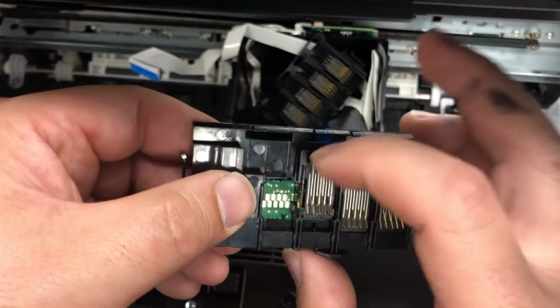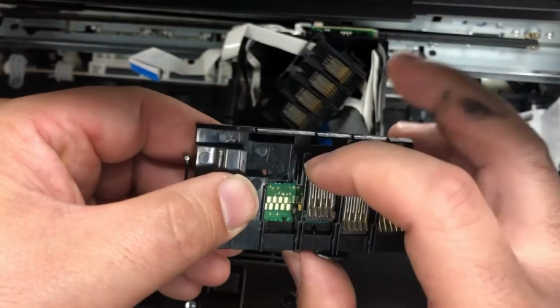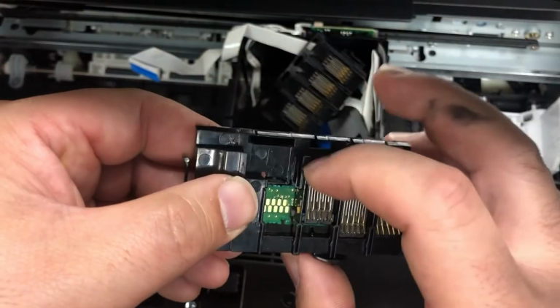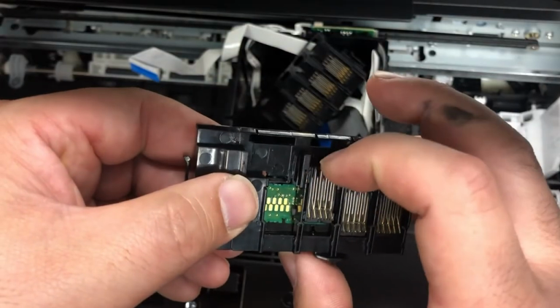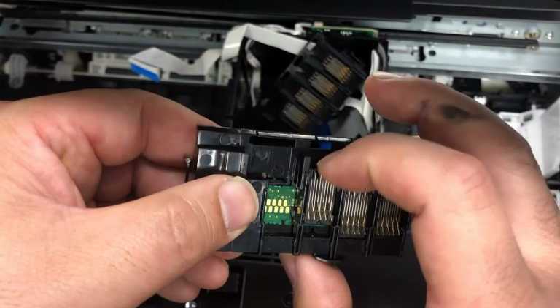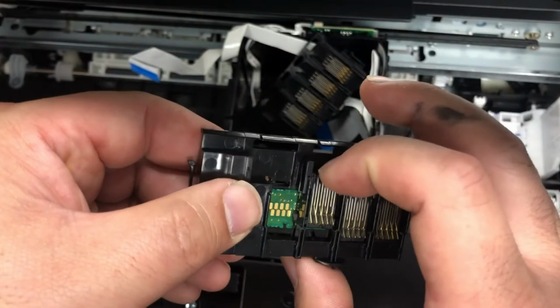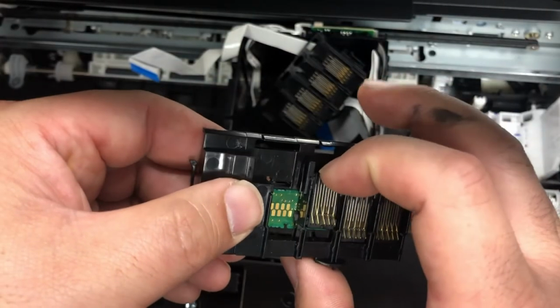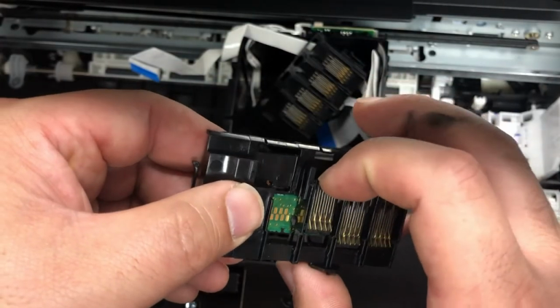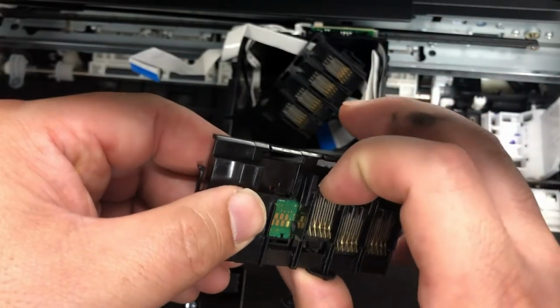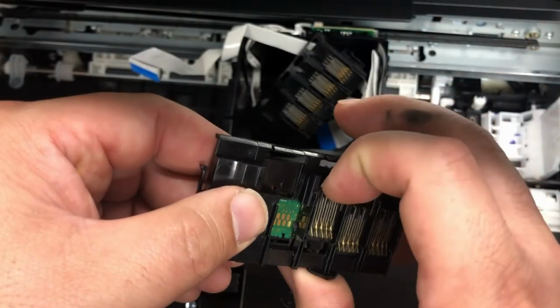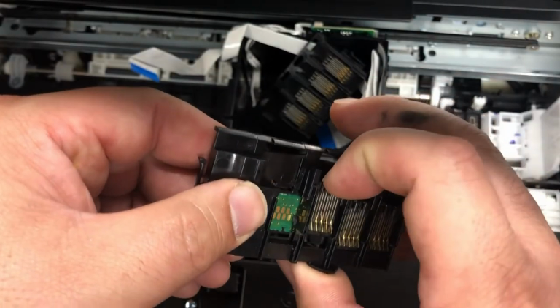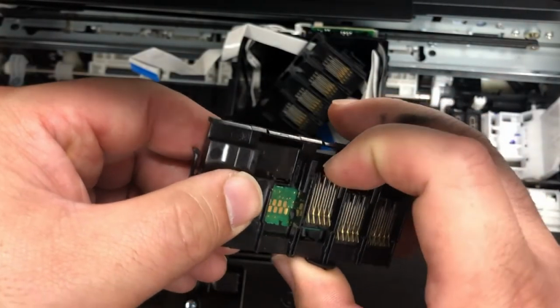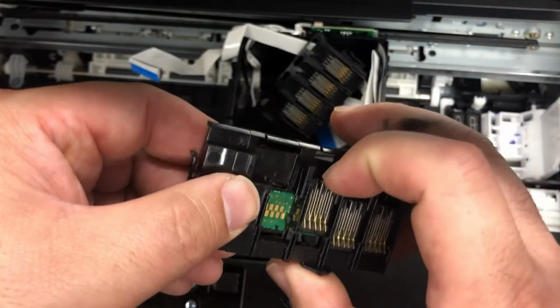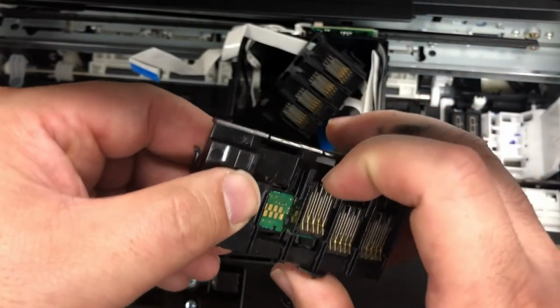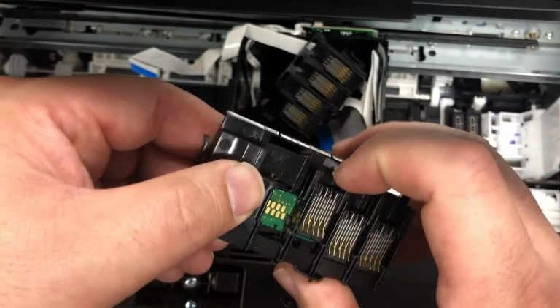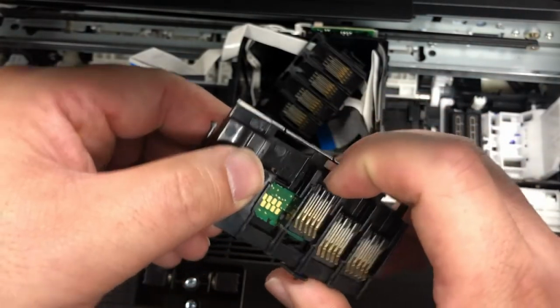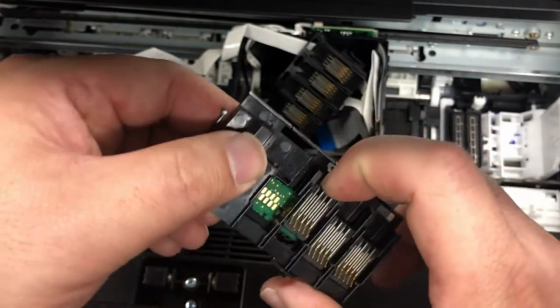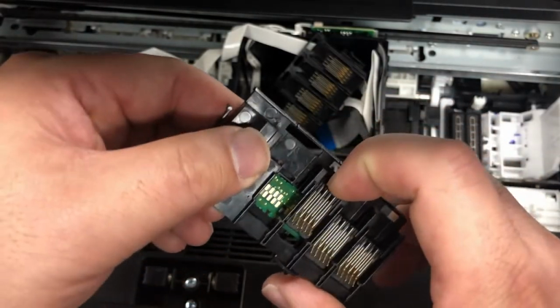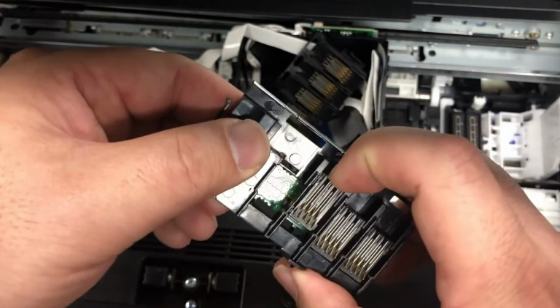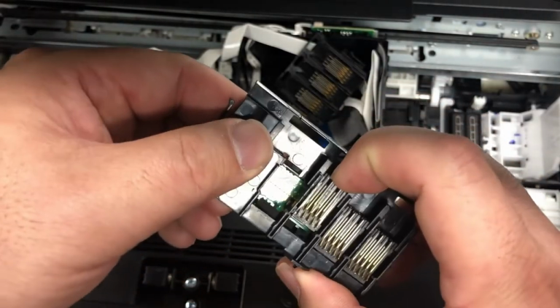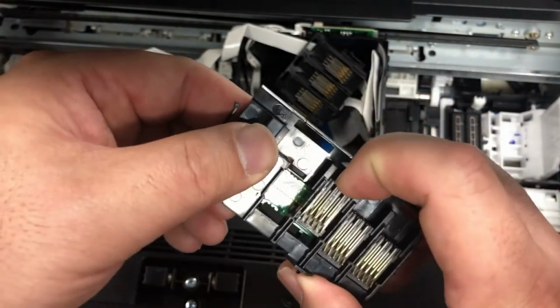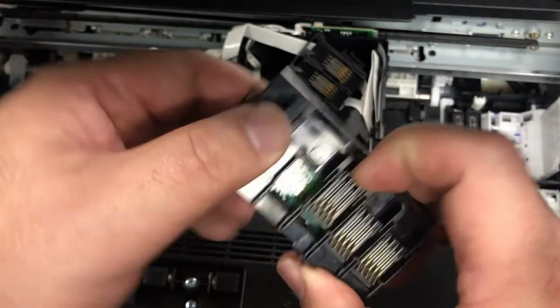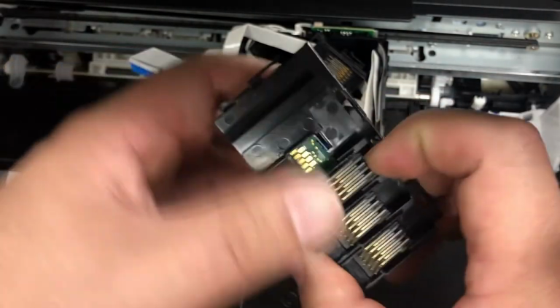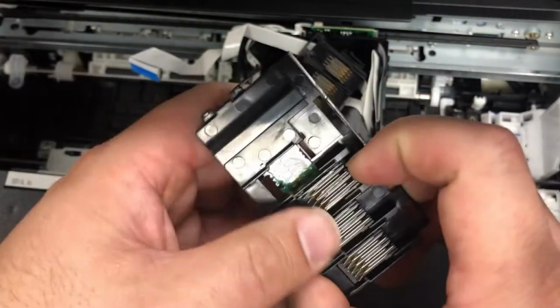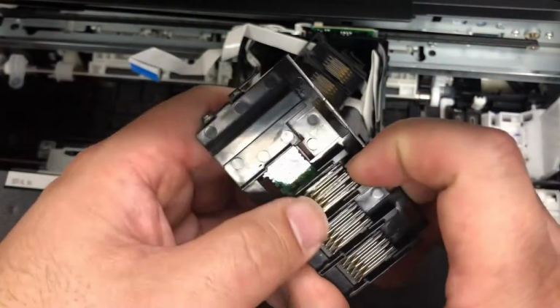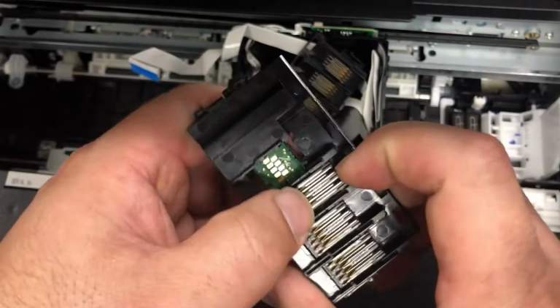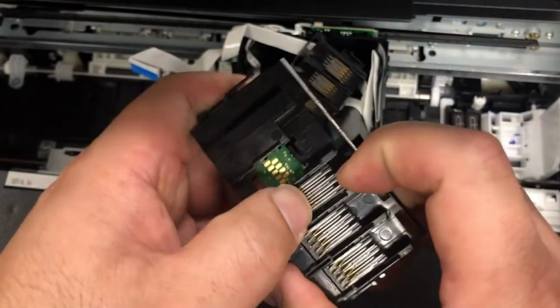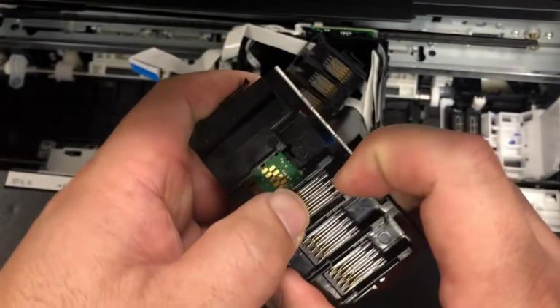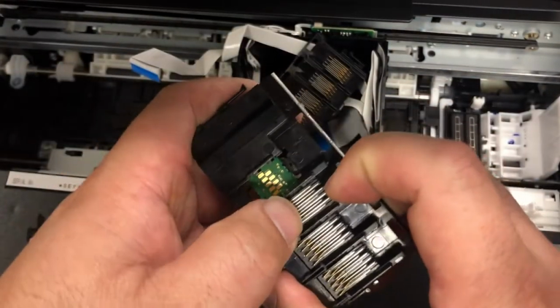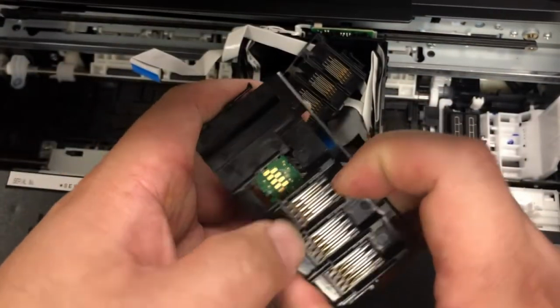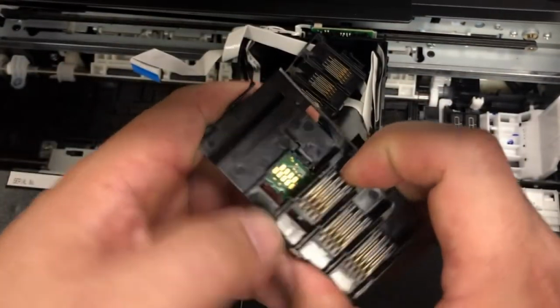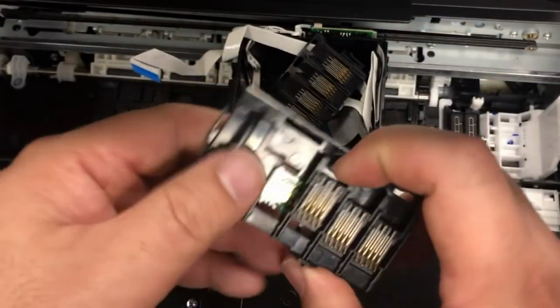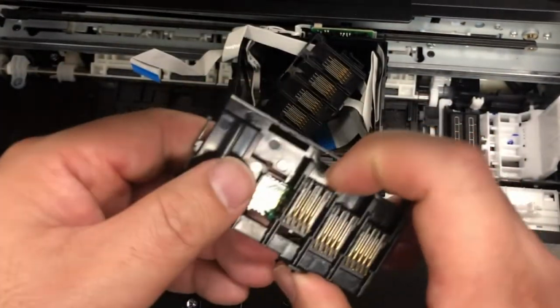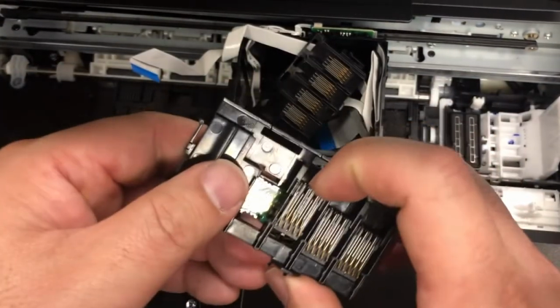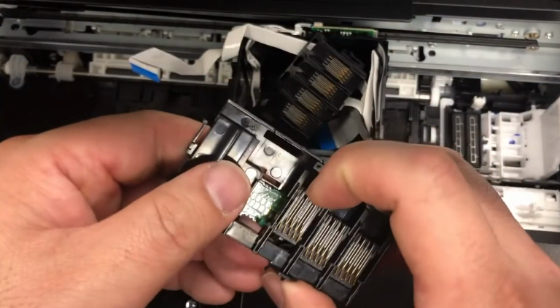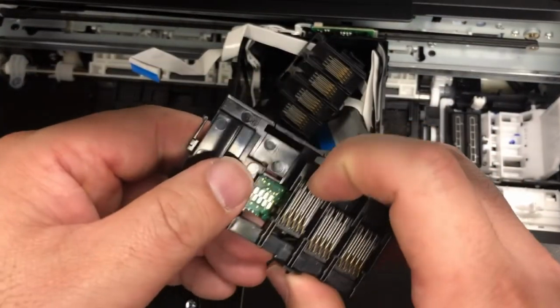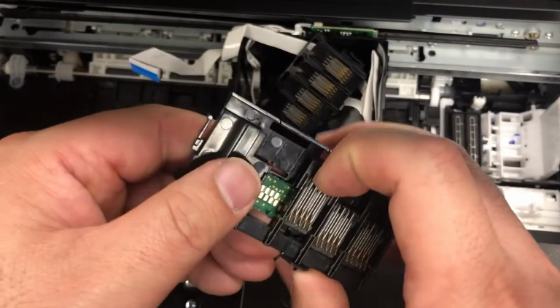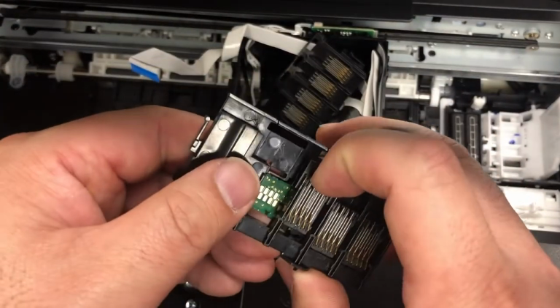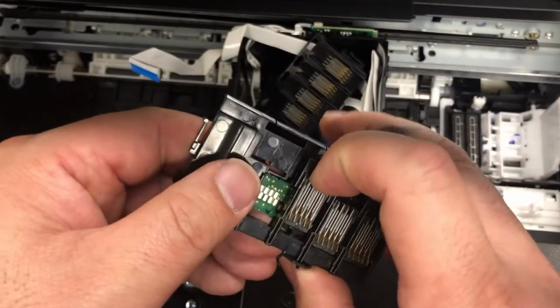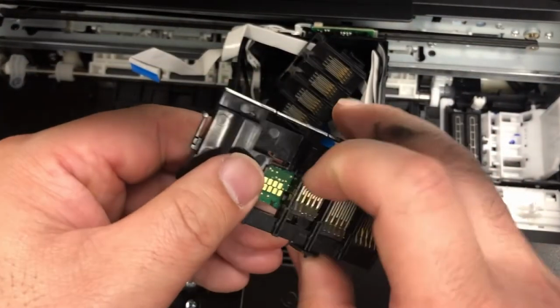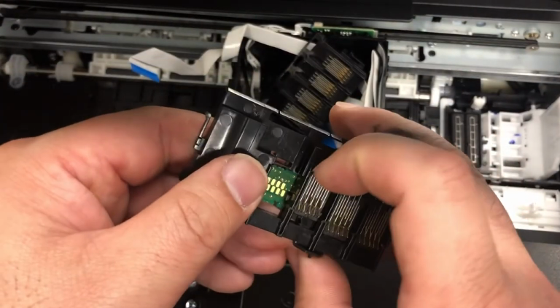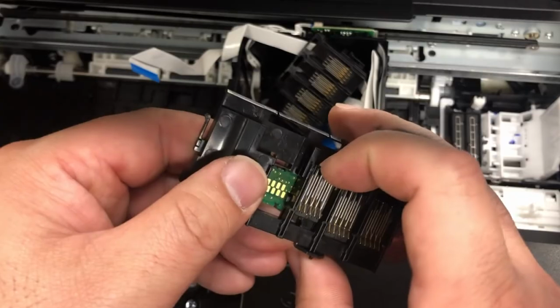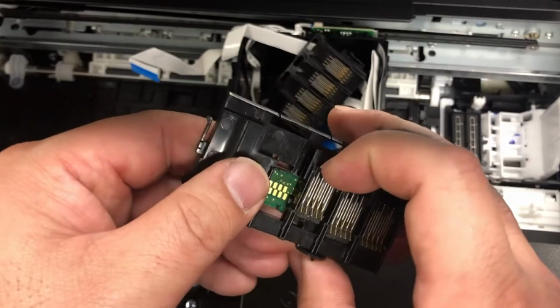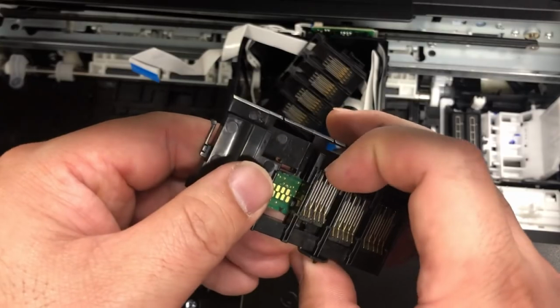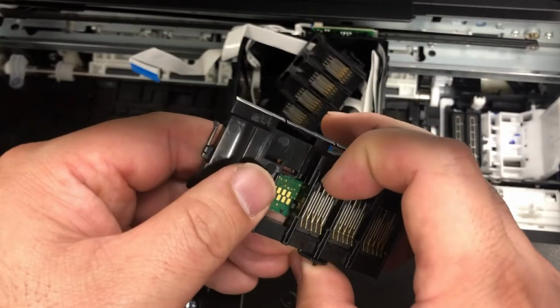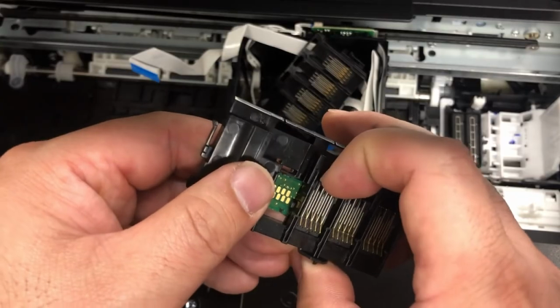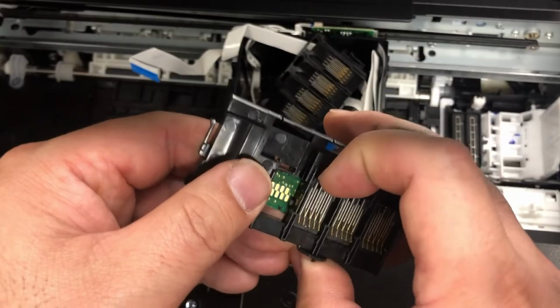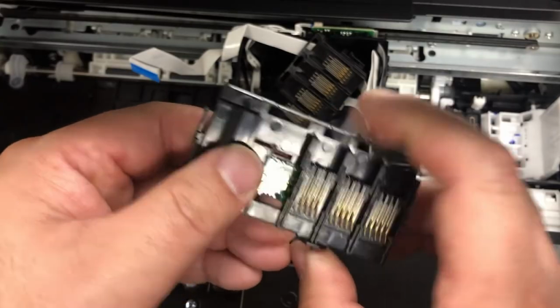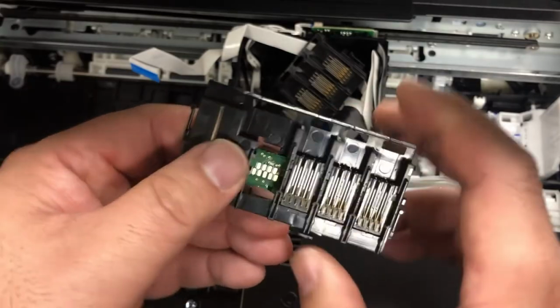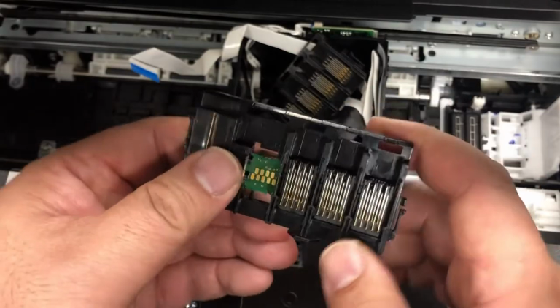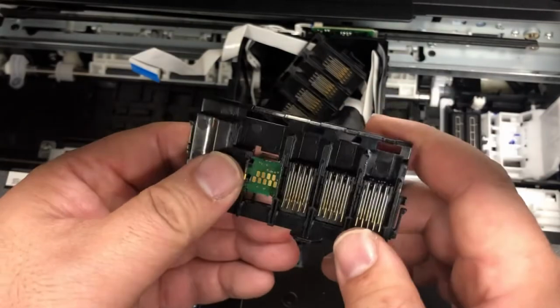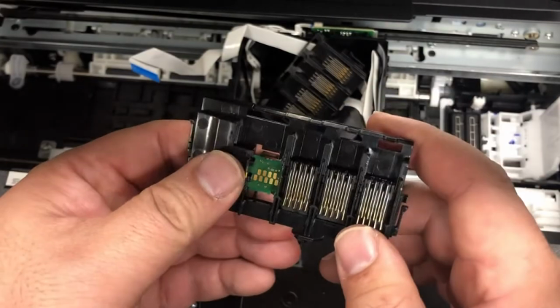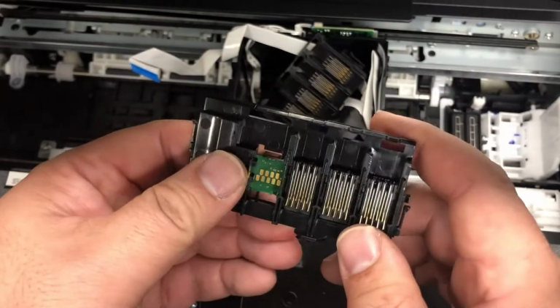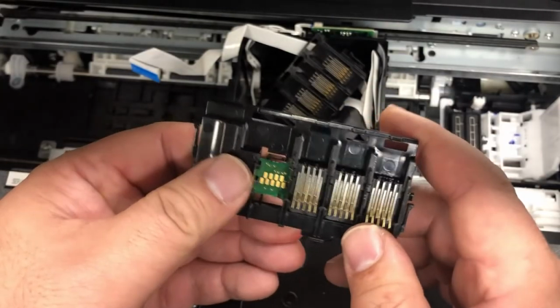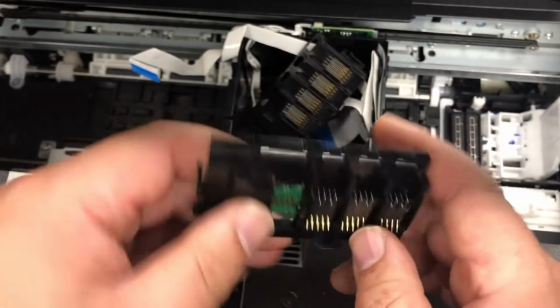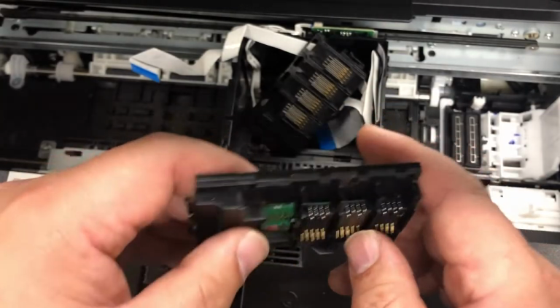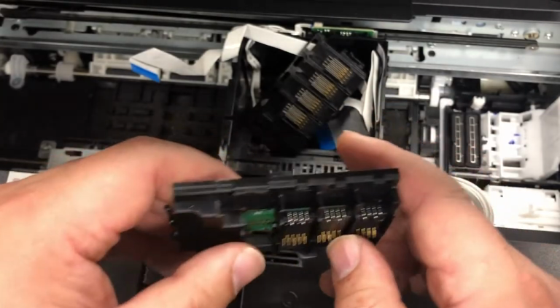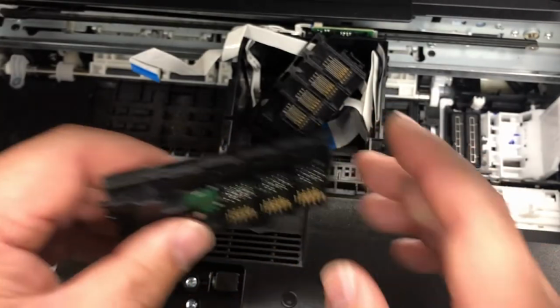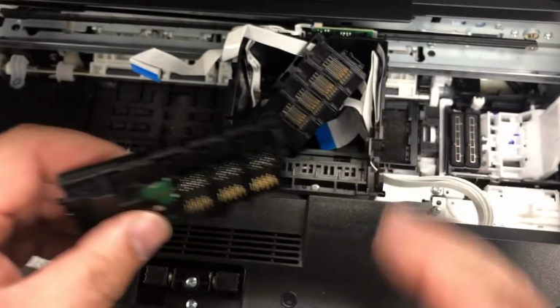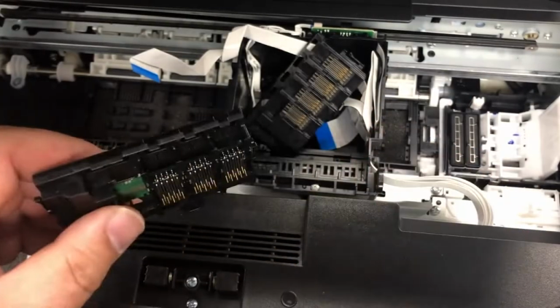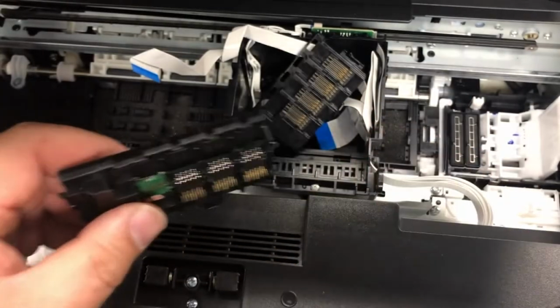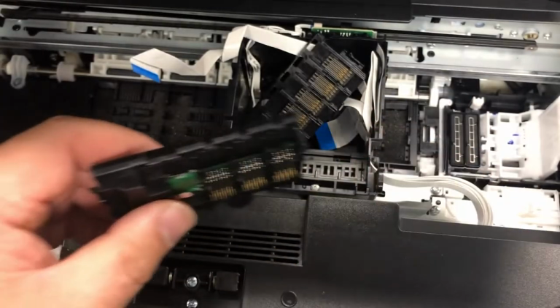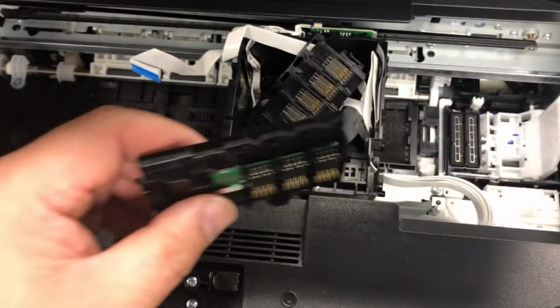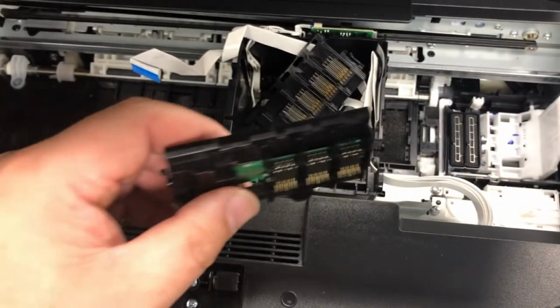Remember, the pins in the back are in the middle, and the pin in the front is on the bottom.